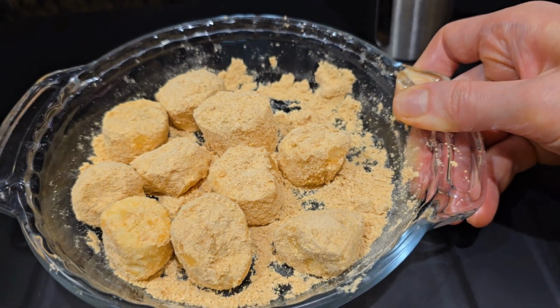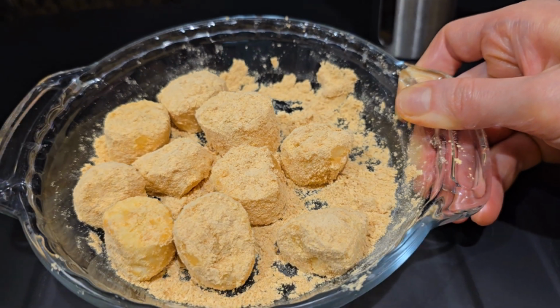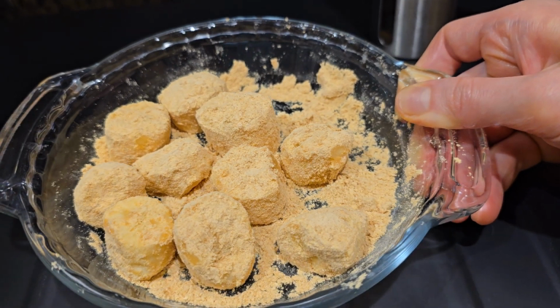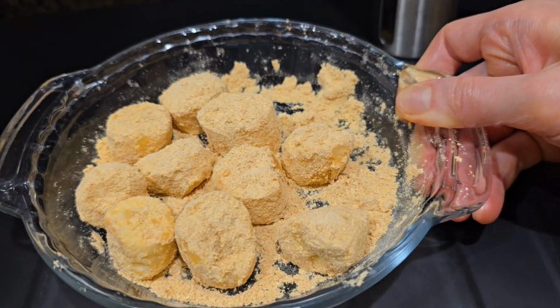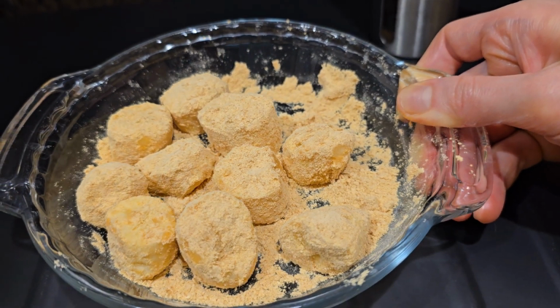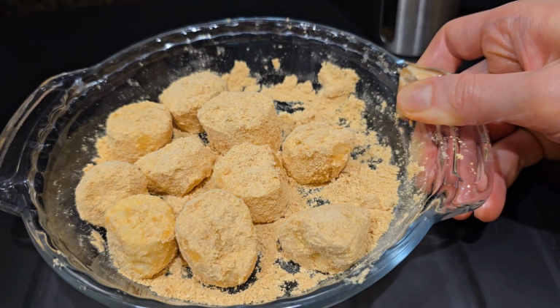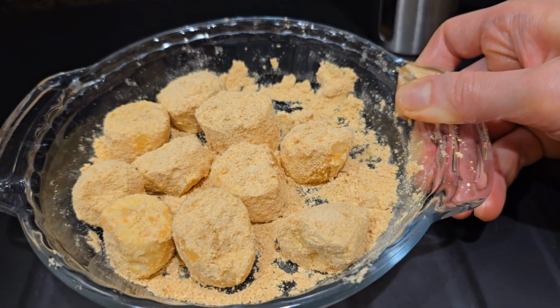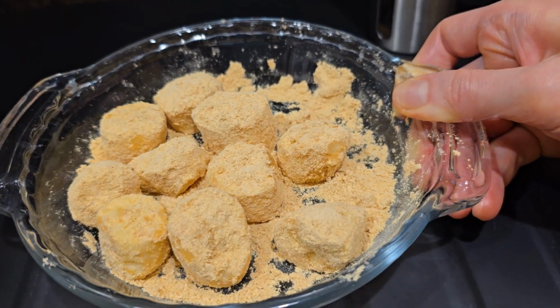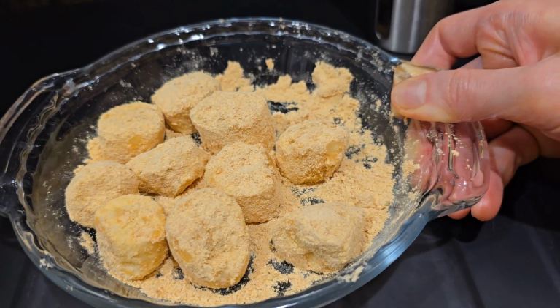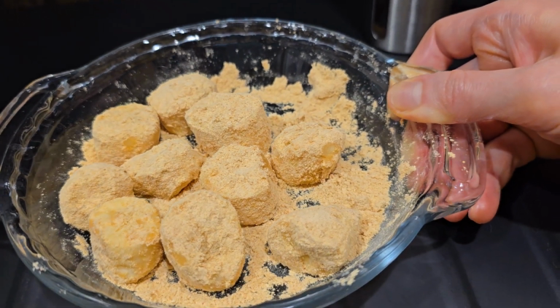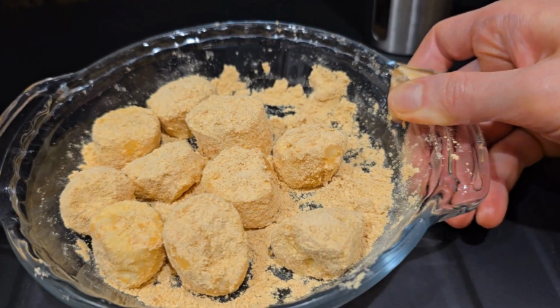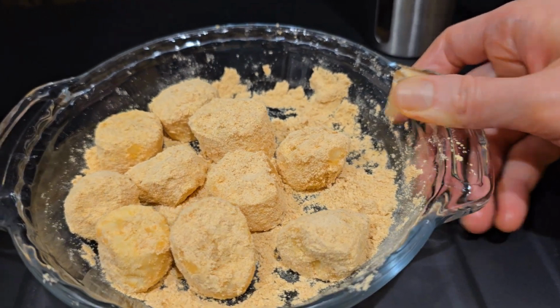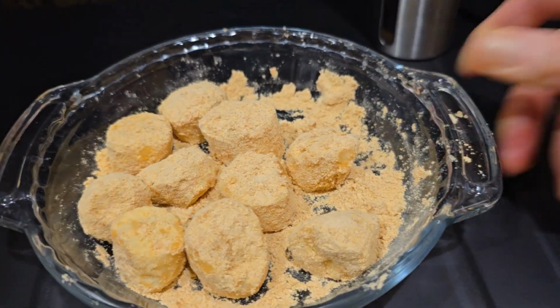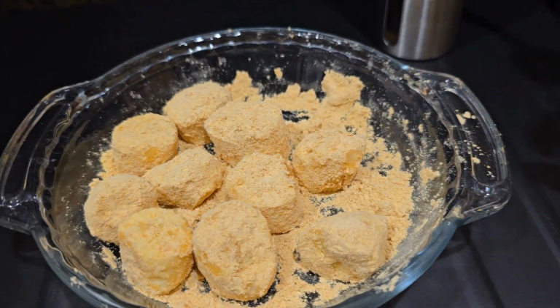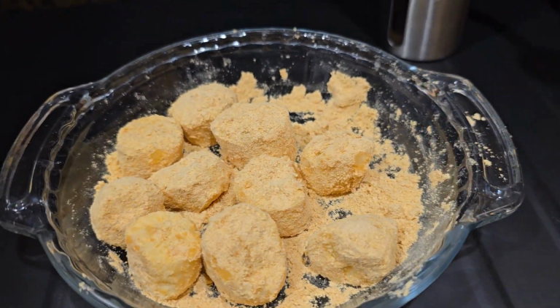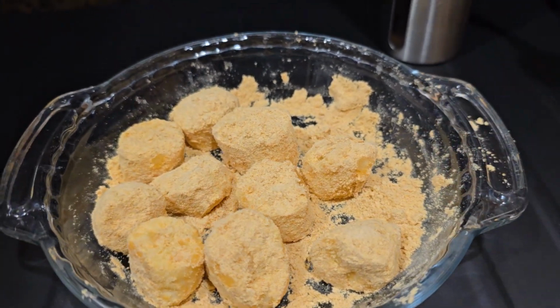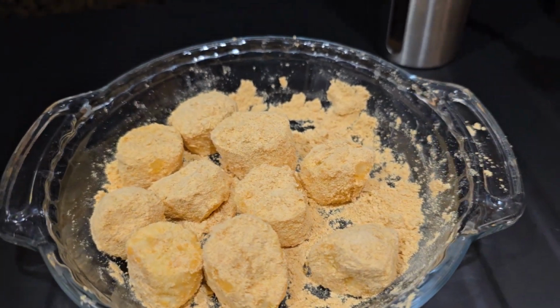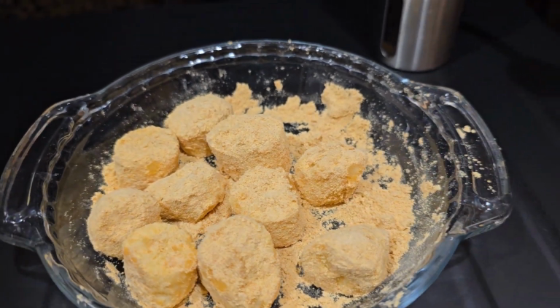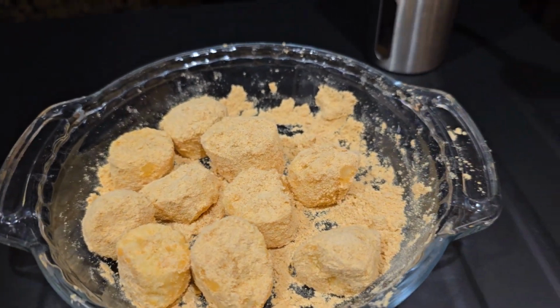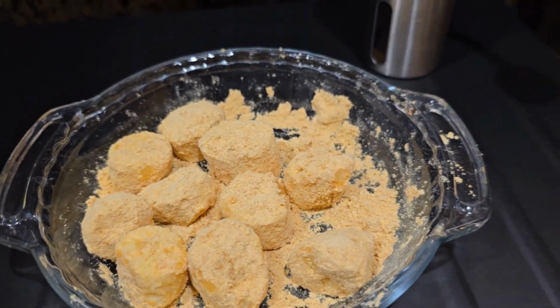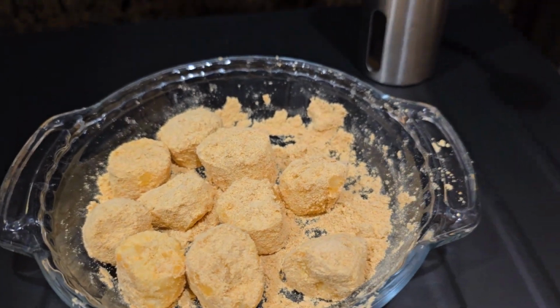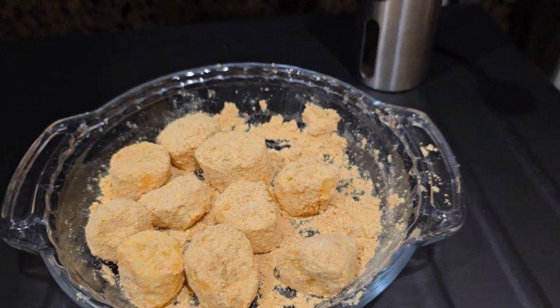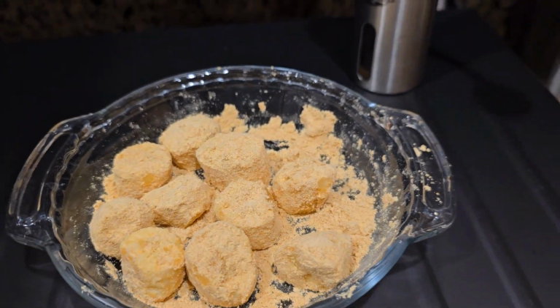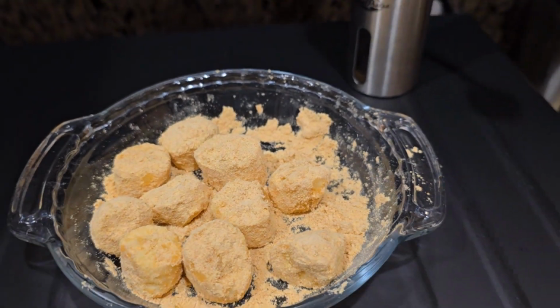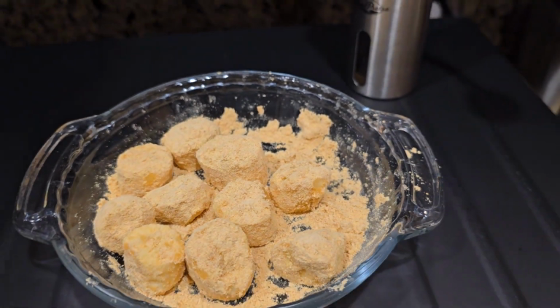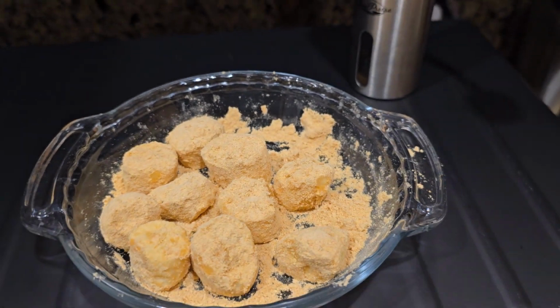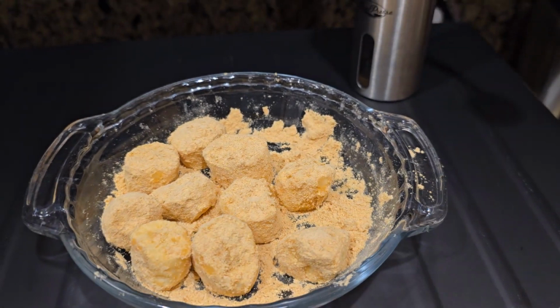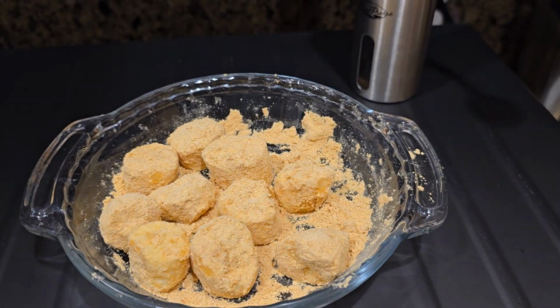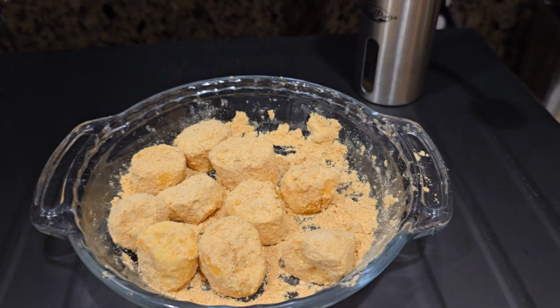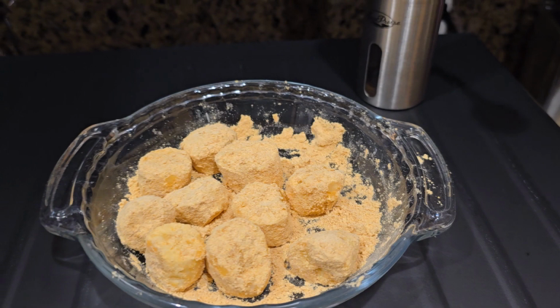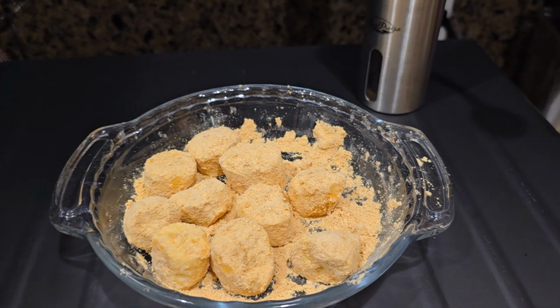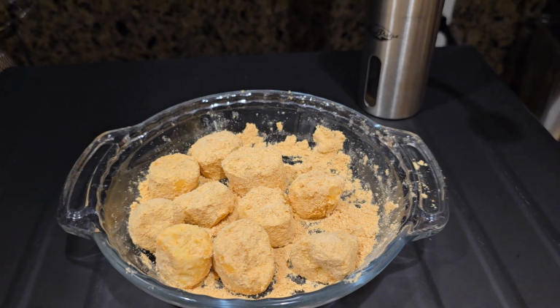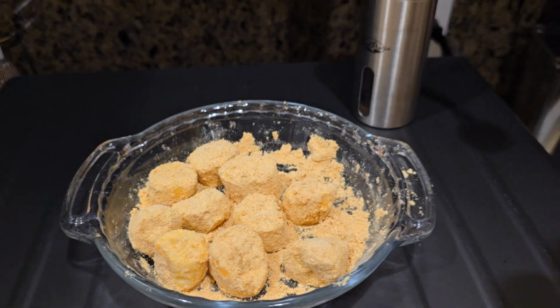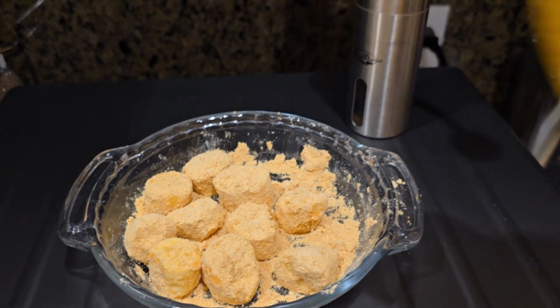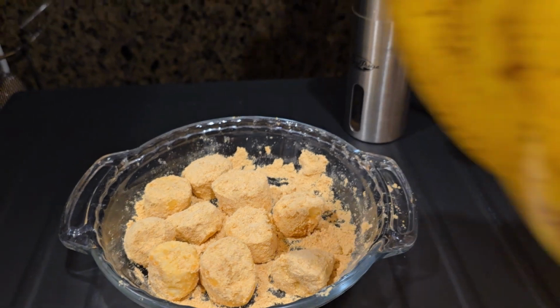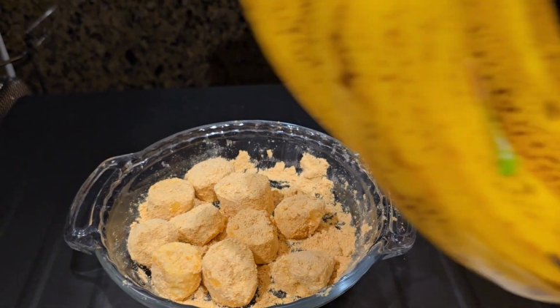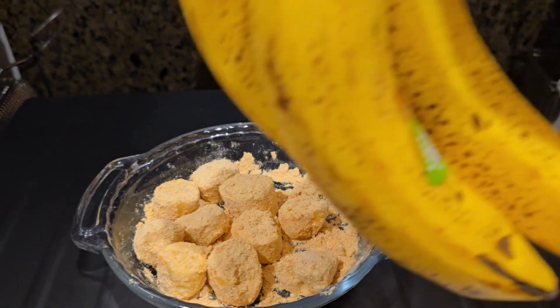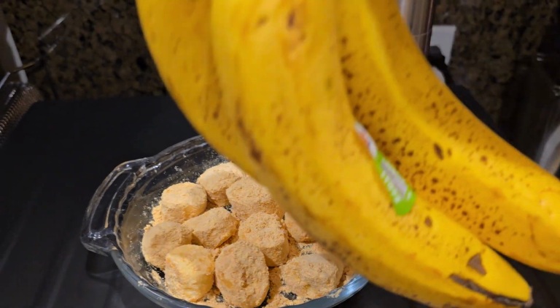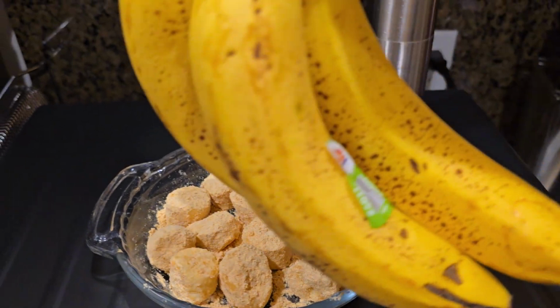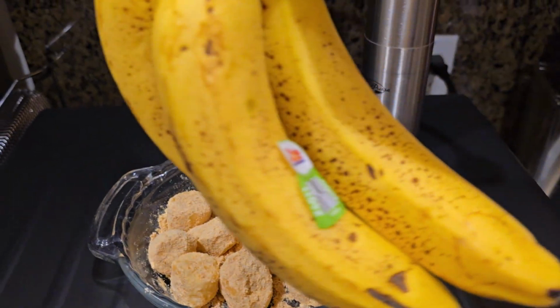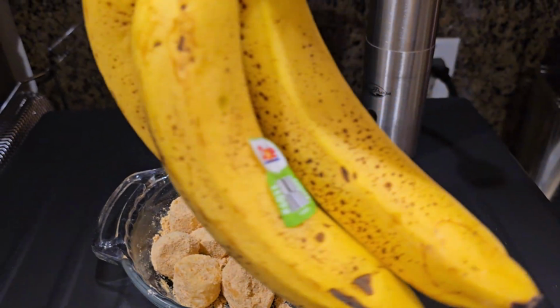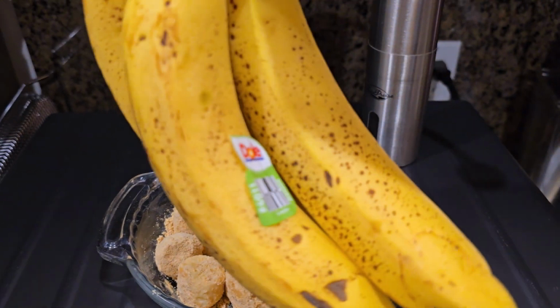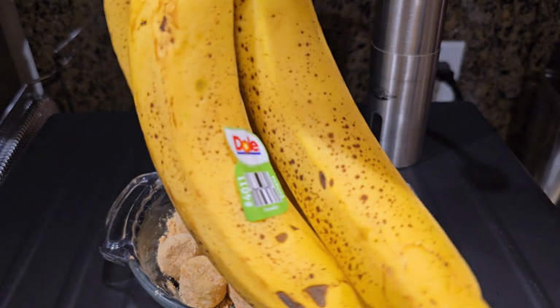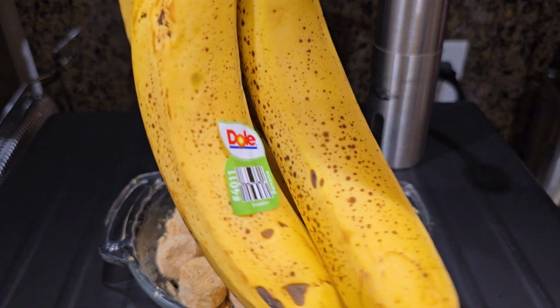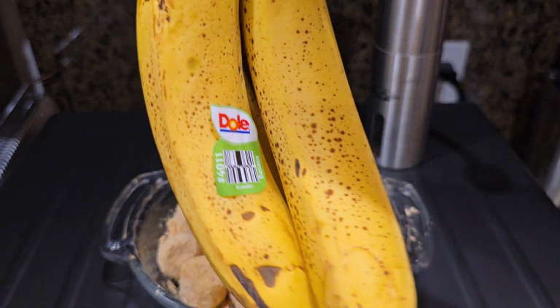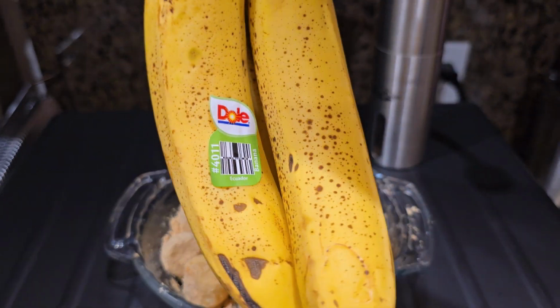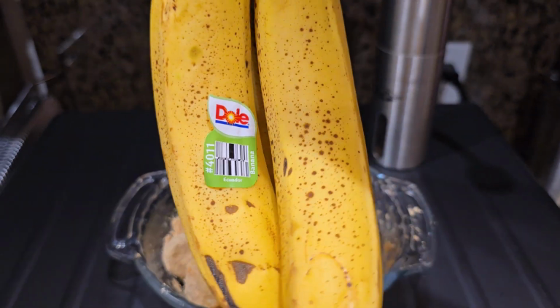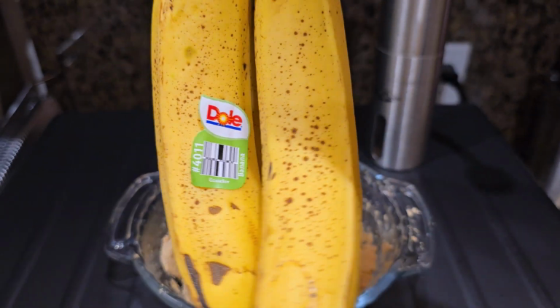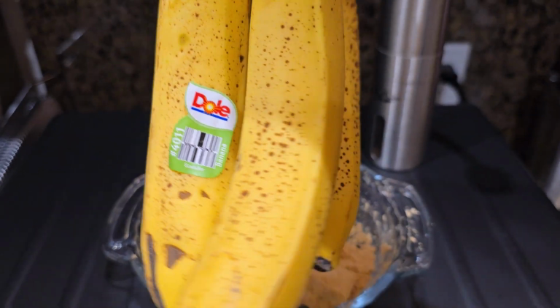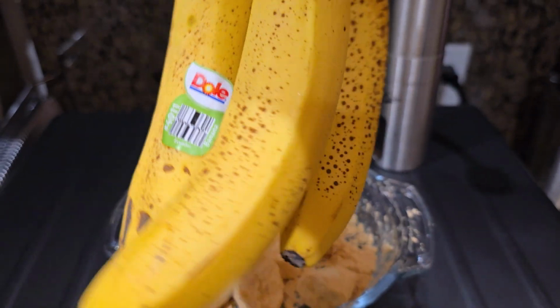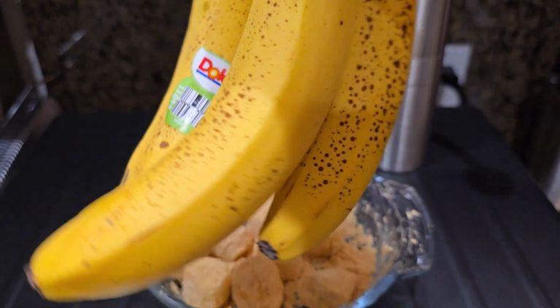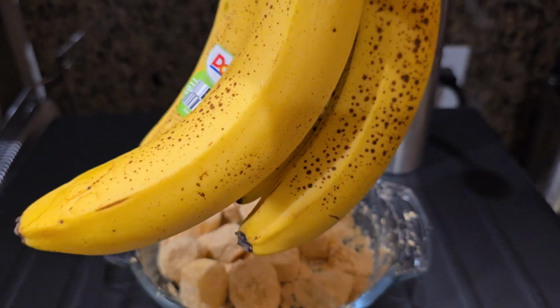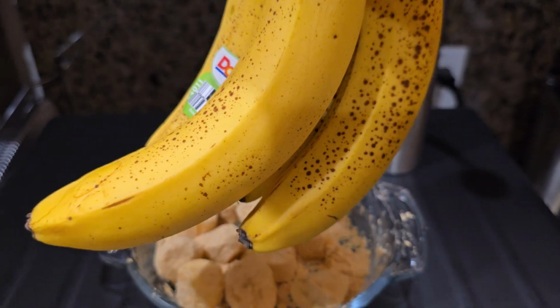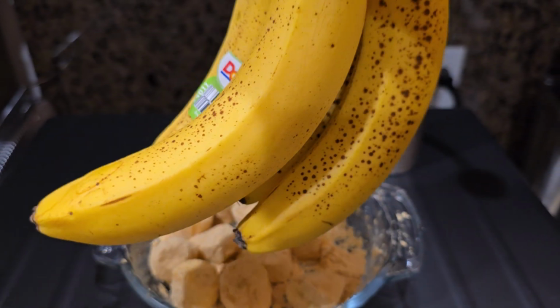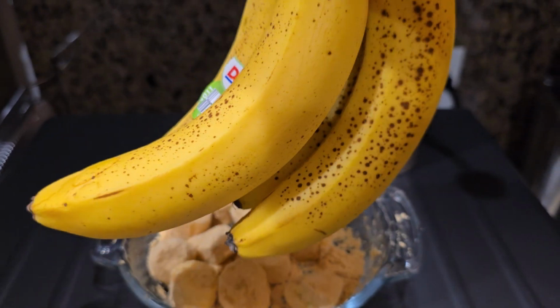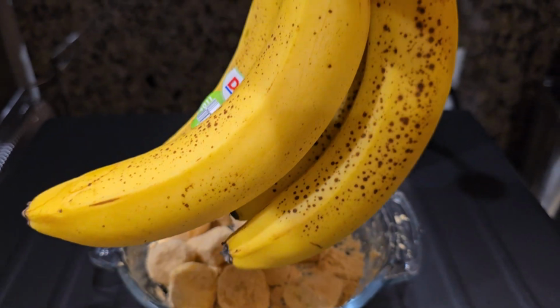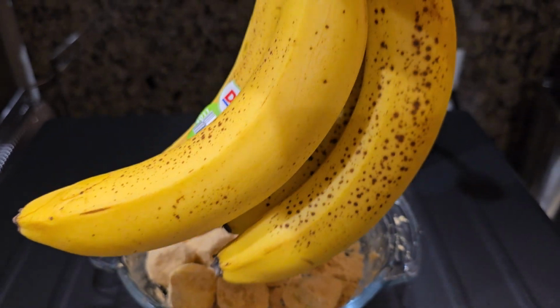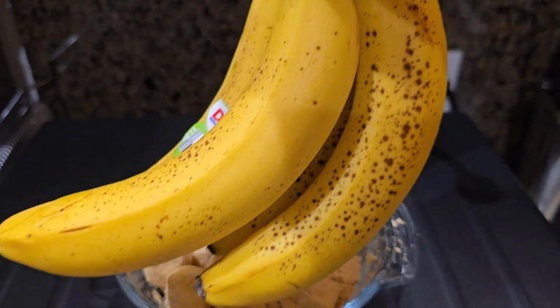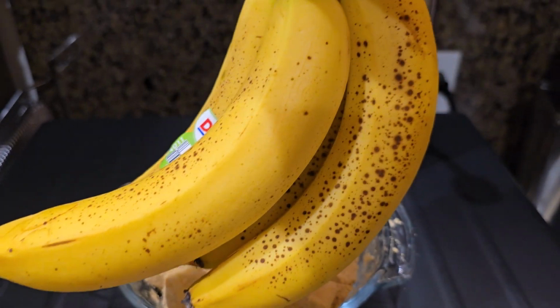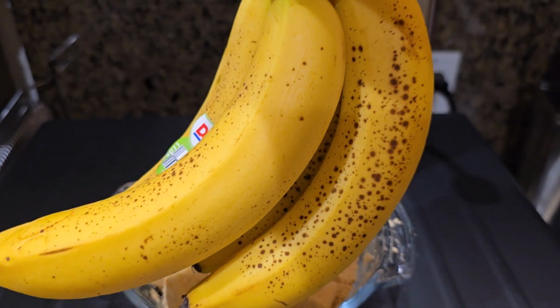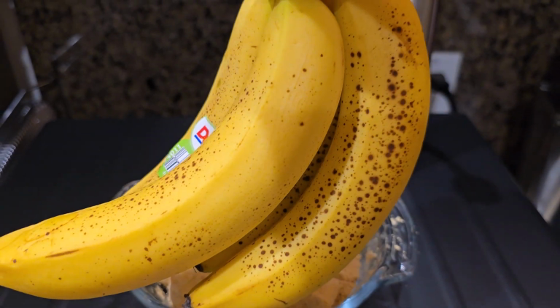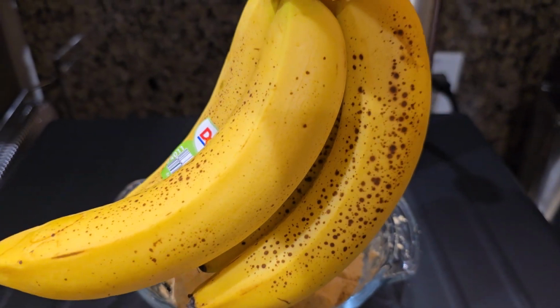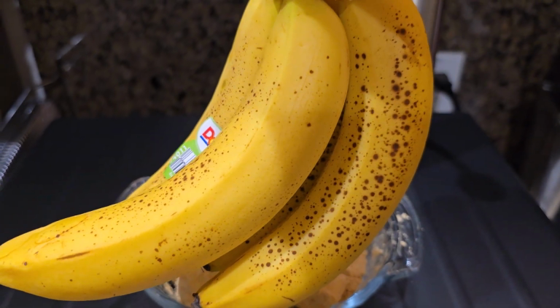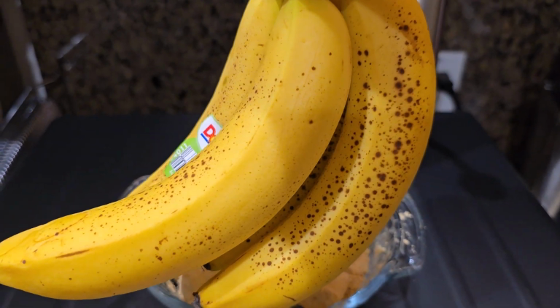So I'm going to eat this one now with coffee, and I'm also going to bake a banana cake later with this.